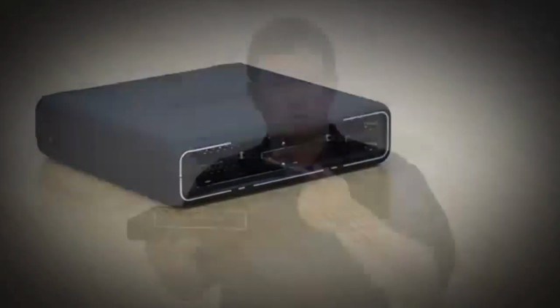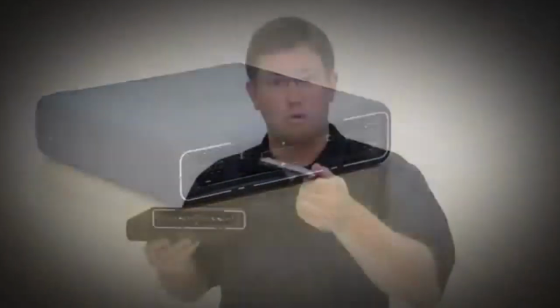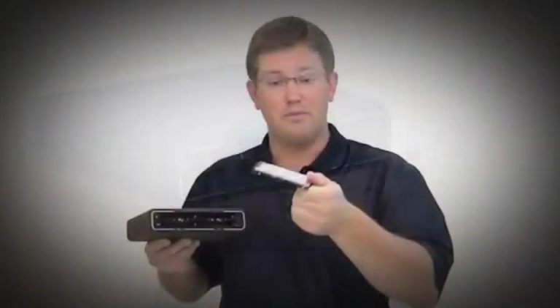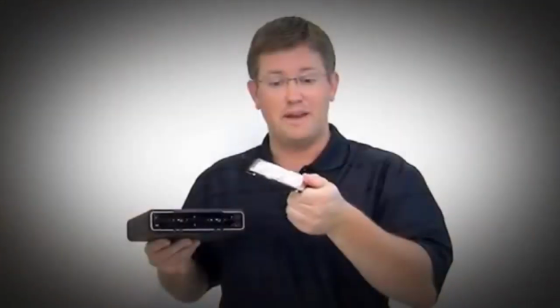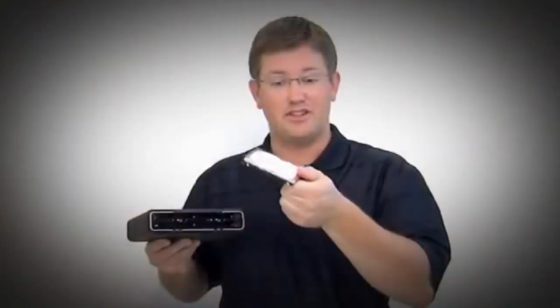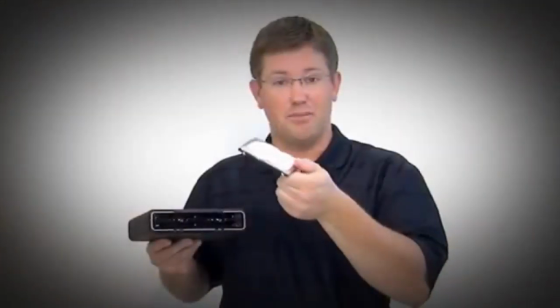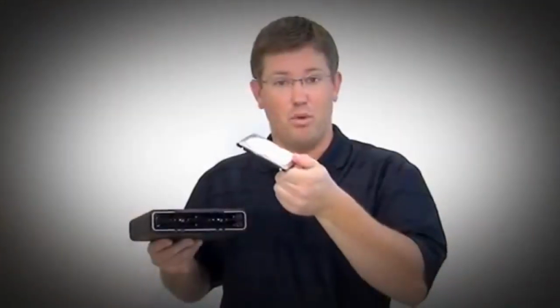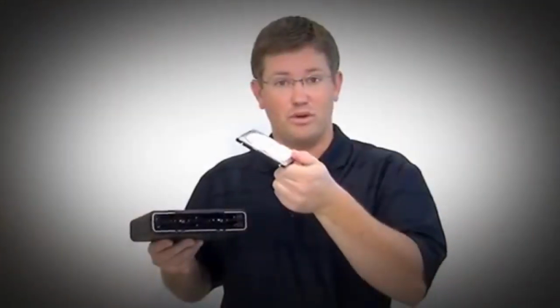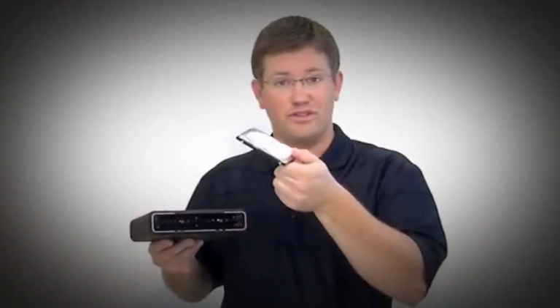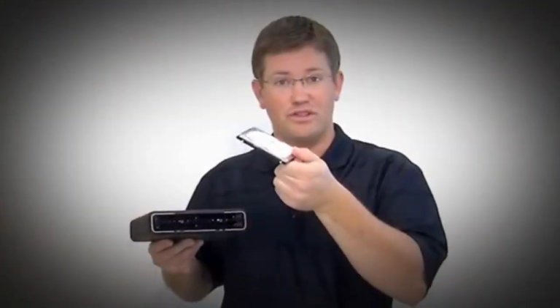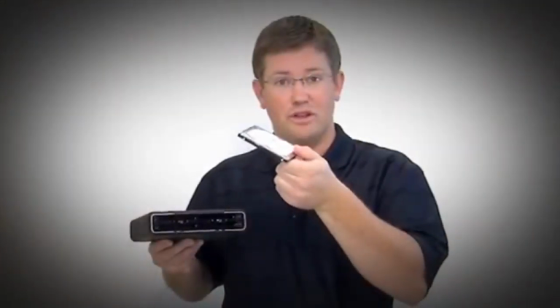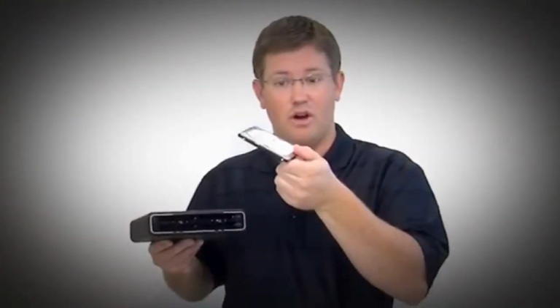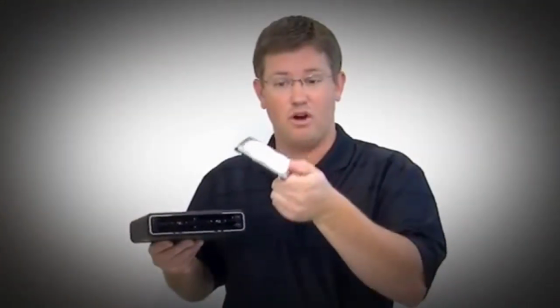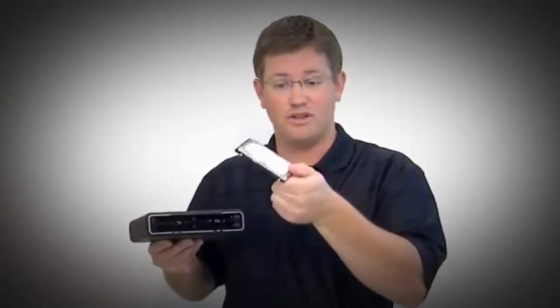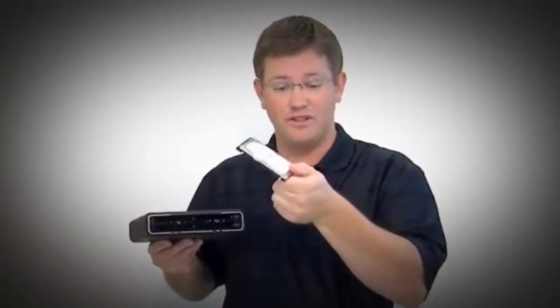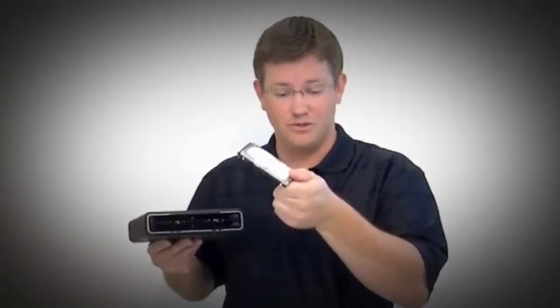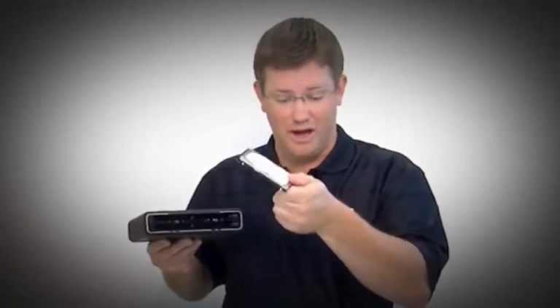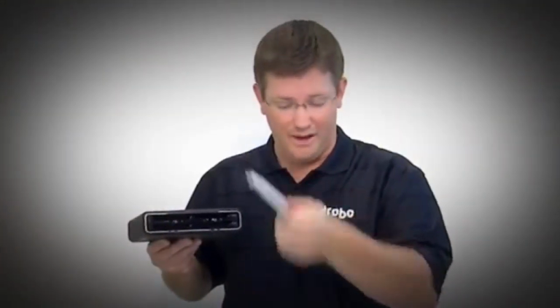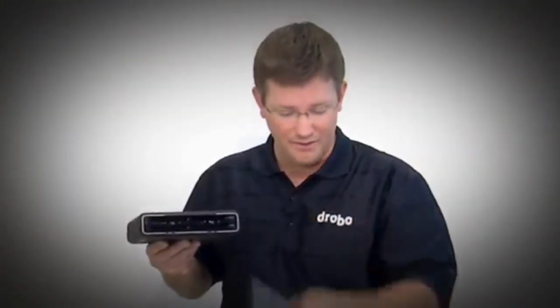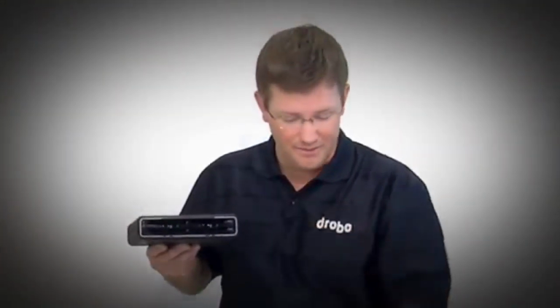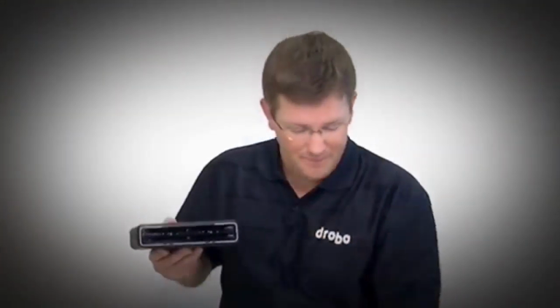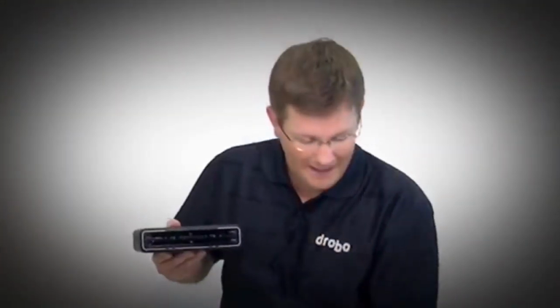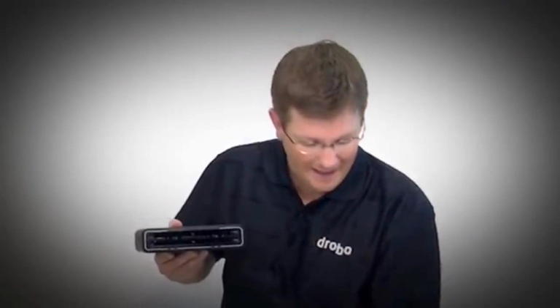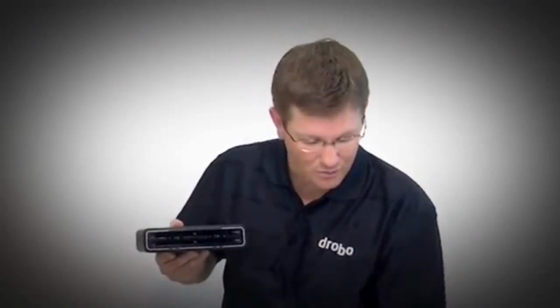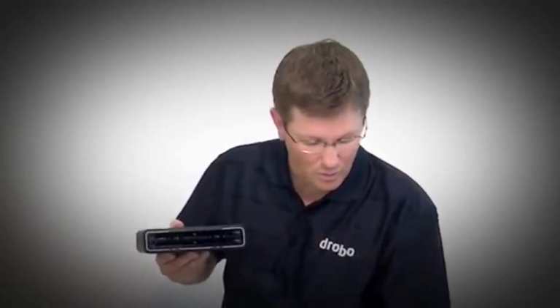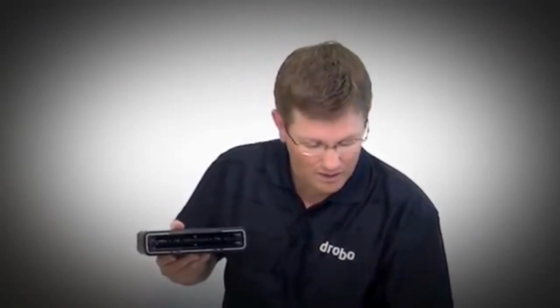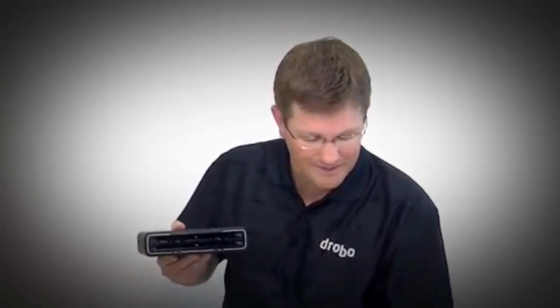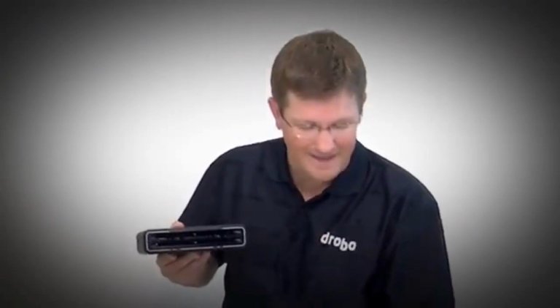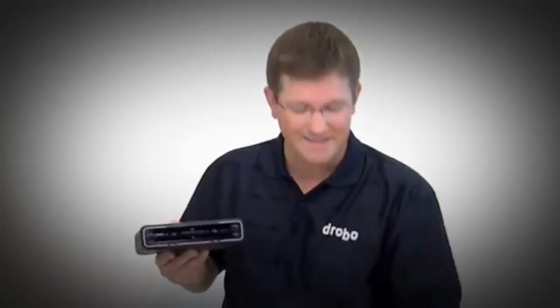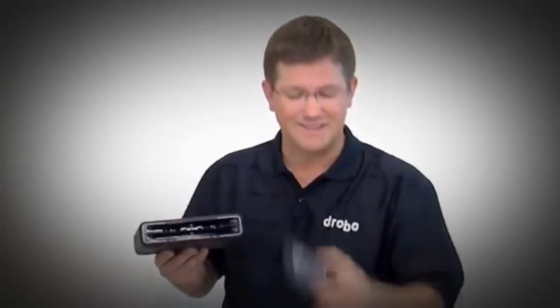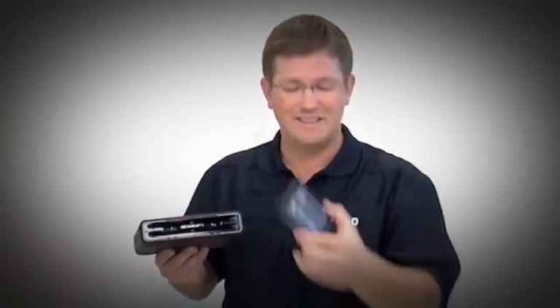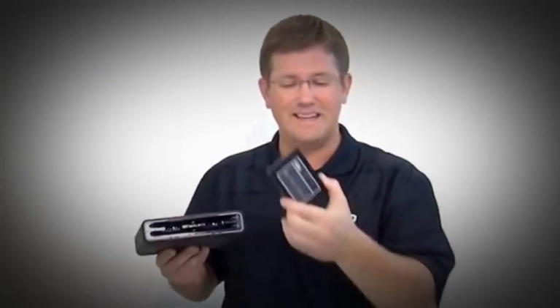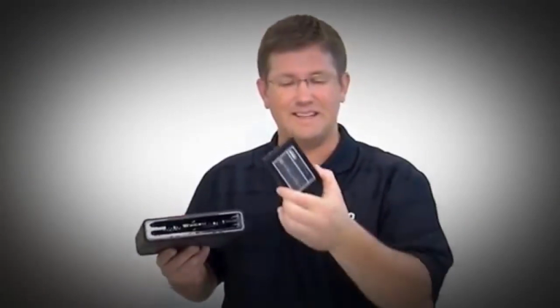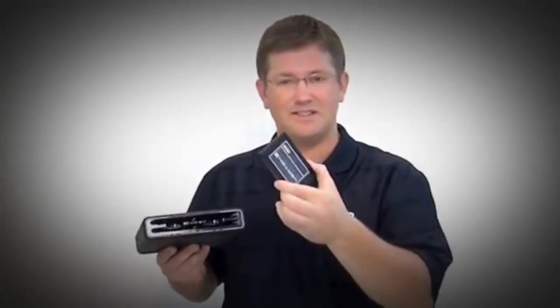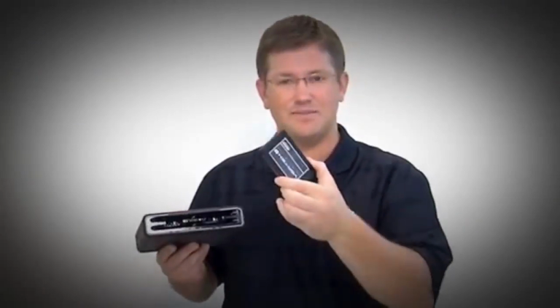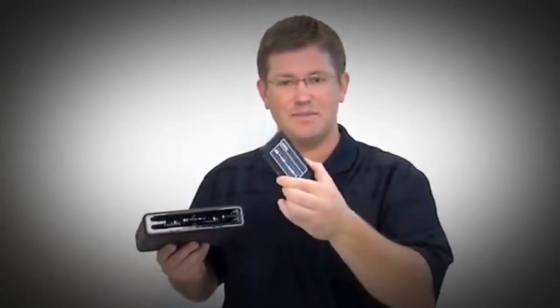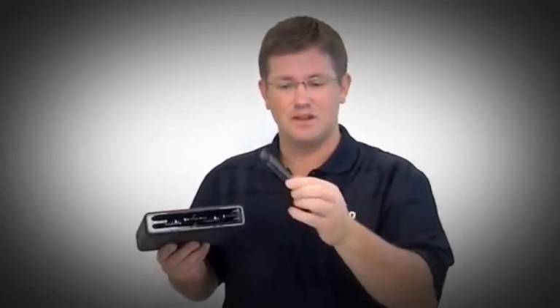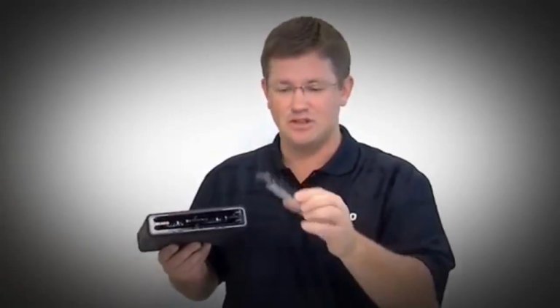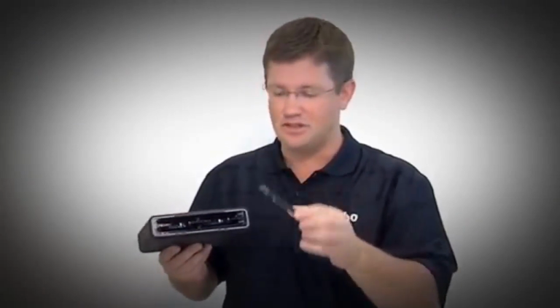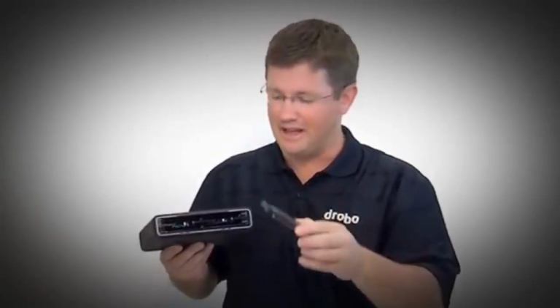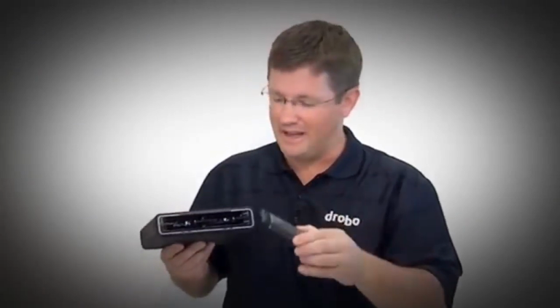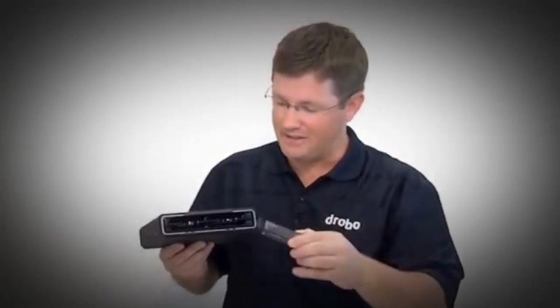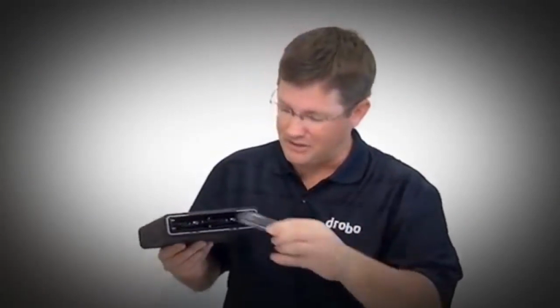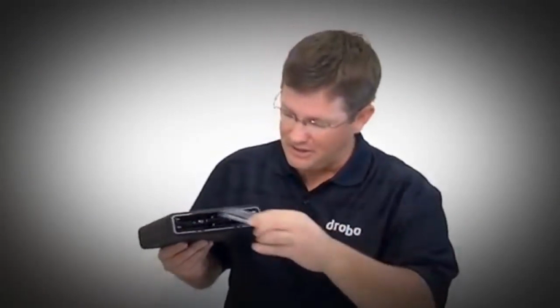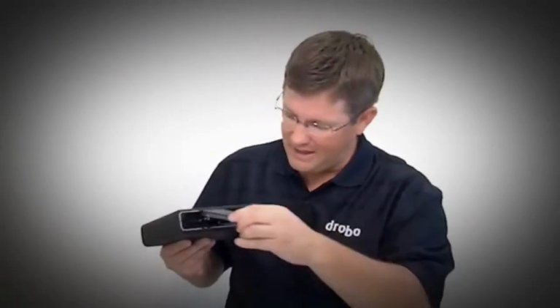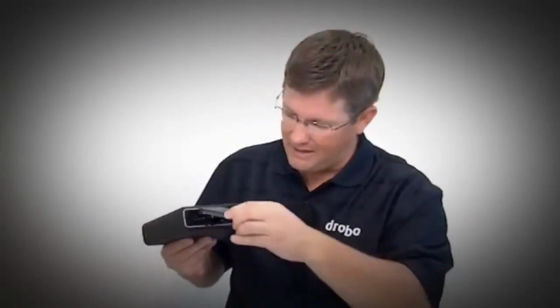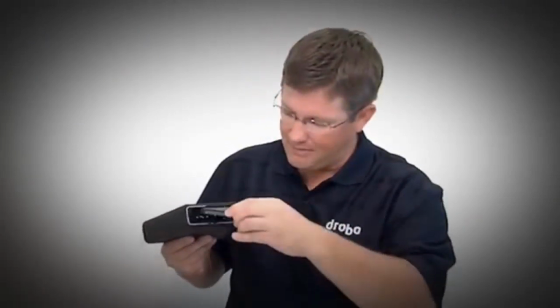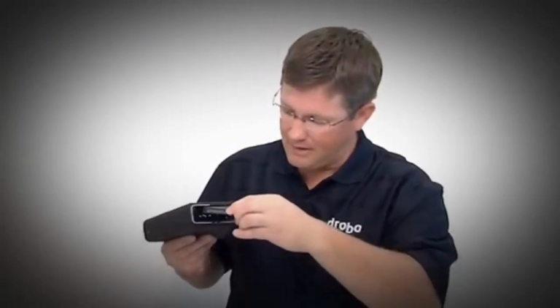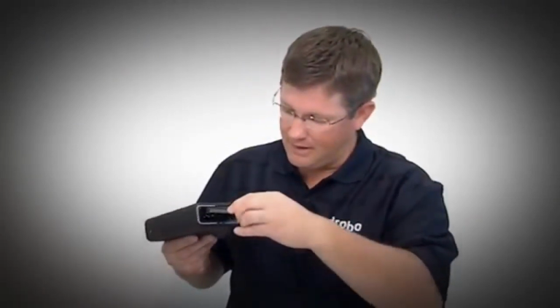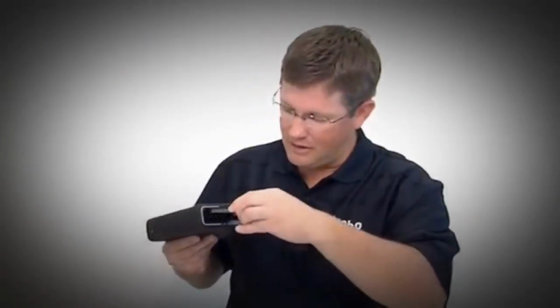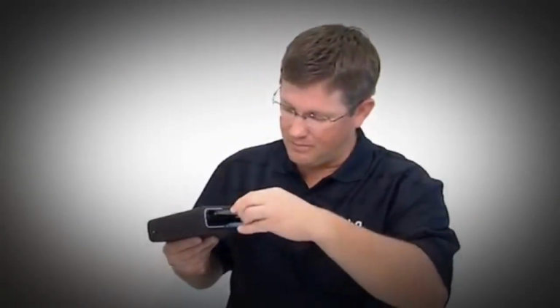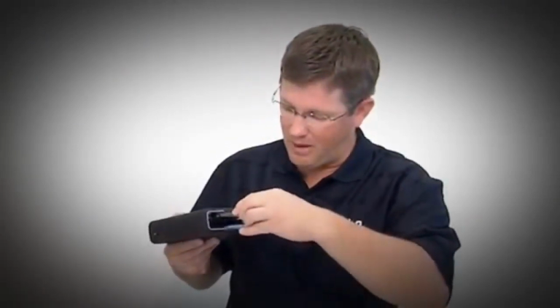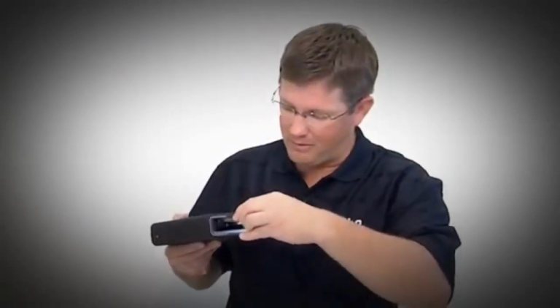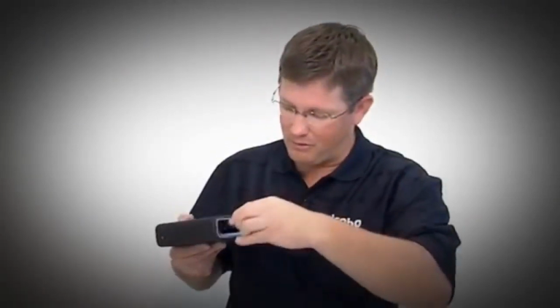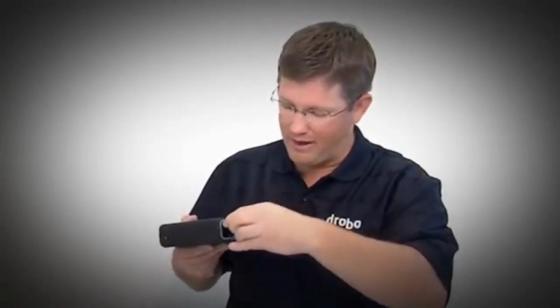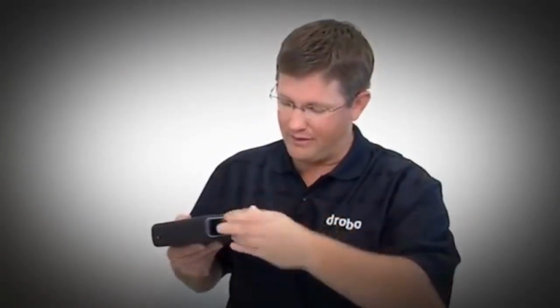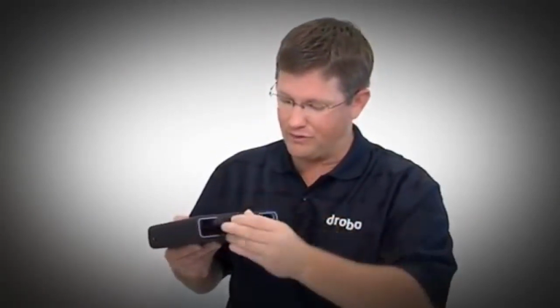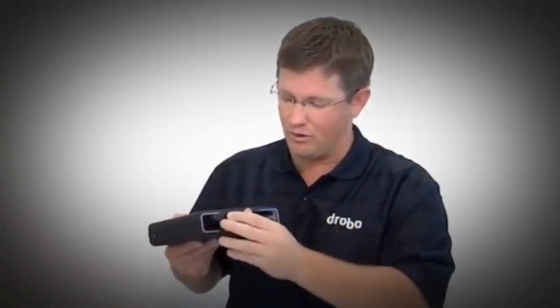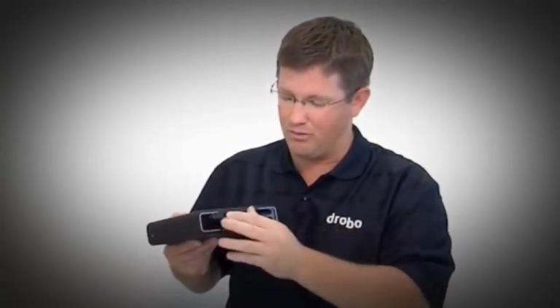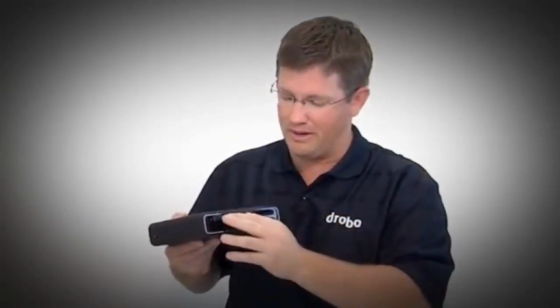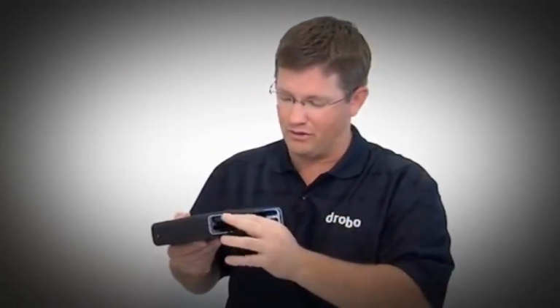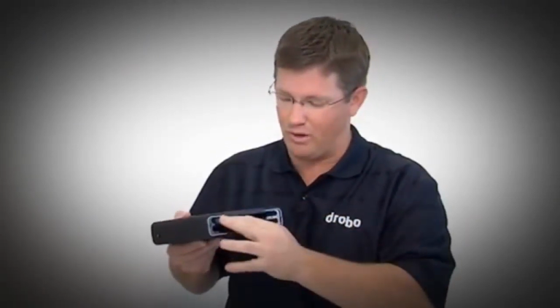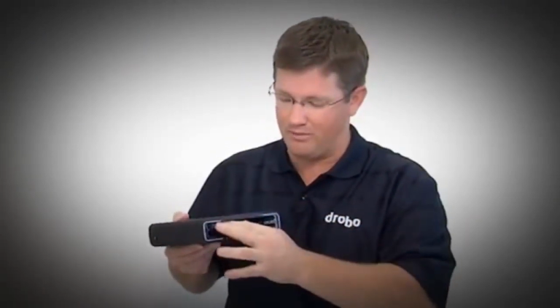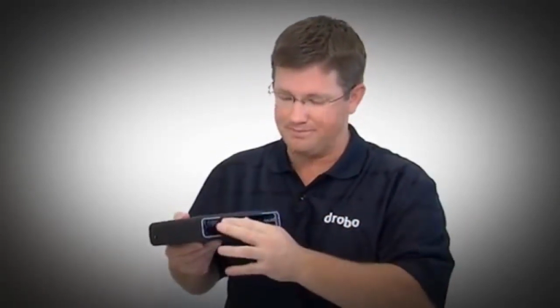Drobo Mini supports hard disk drives as well as SSDs. So you can take an SSD and pop it right in the Drobo Mini as well.